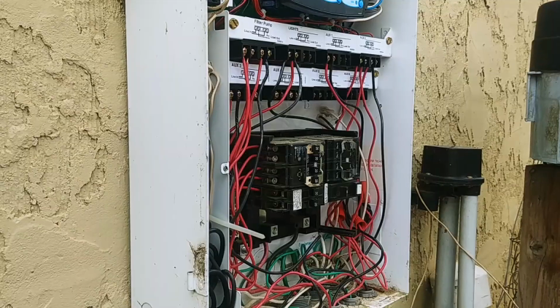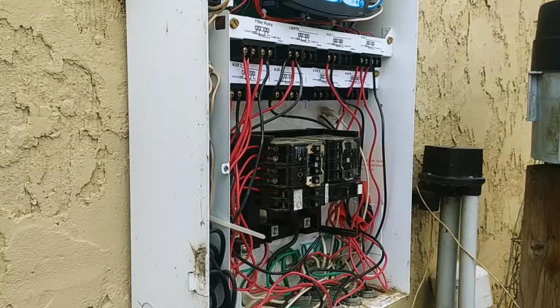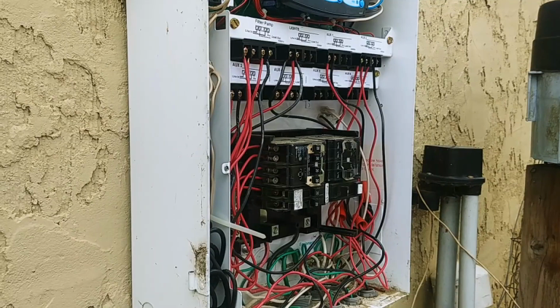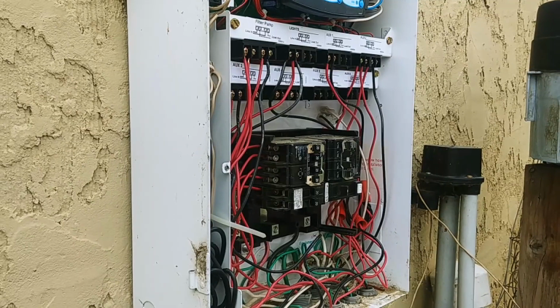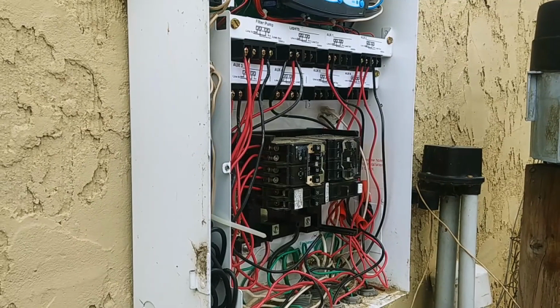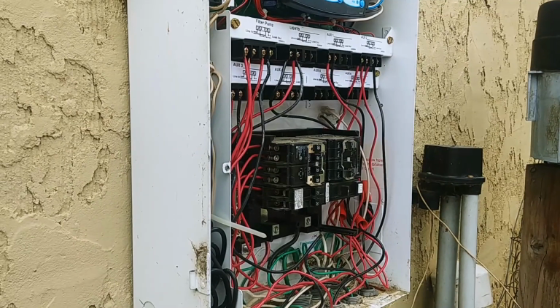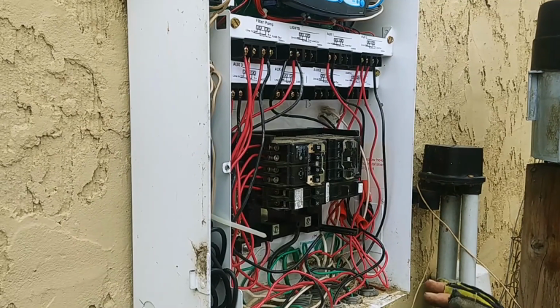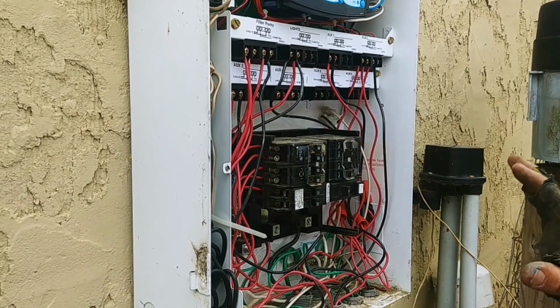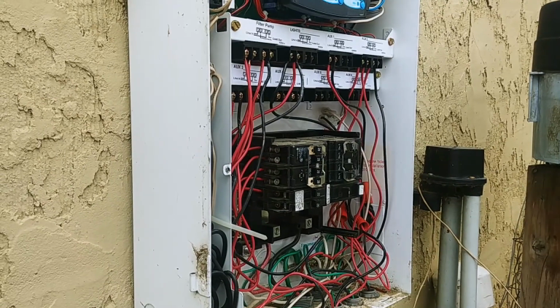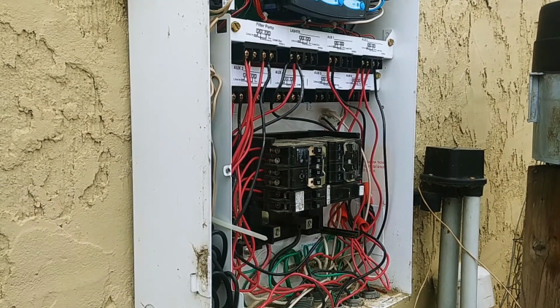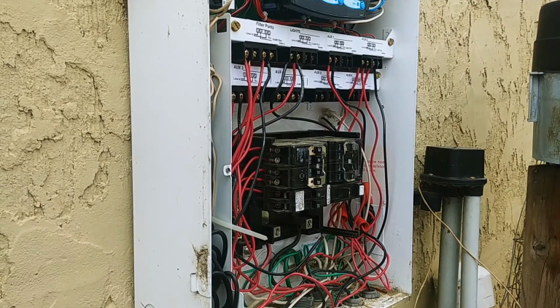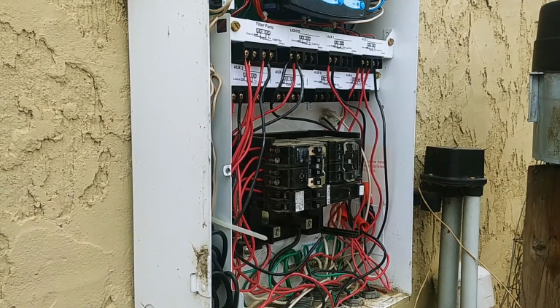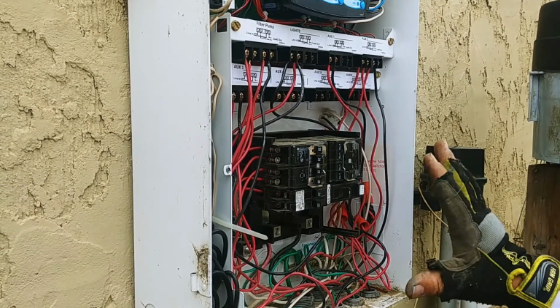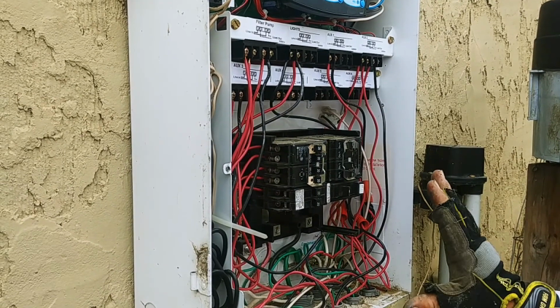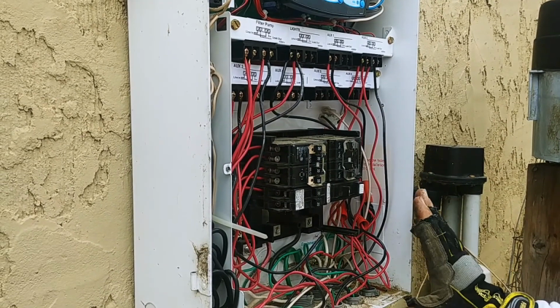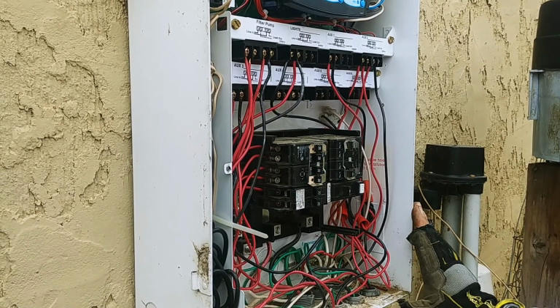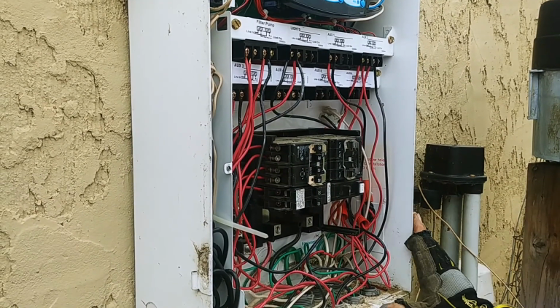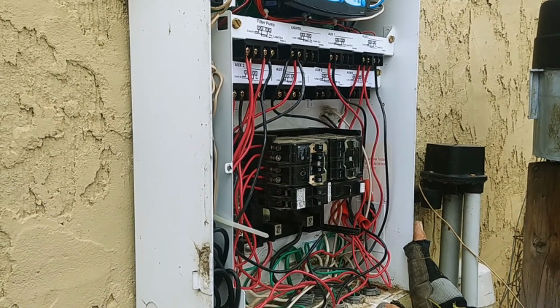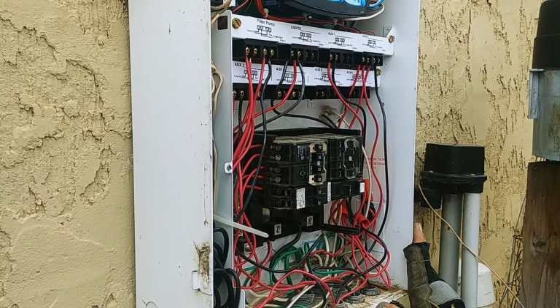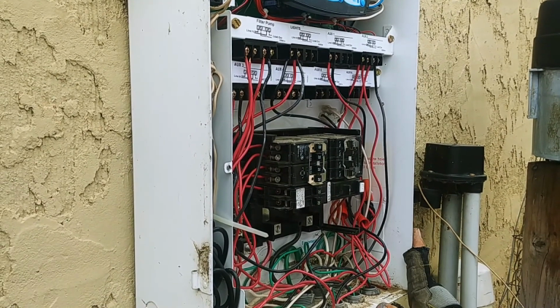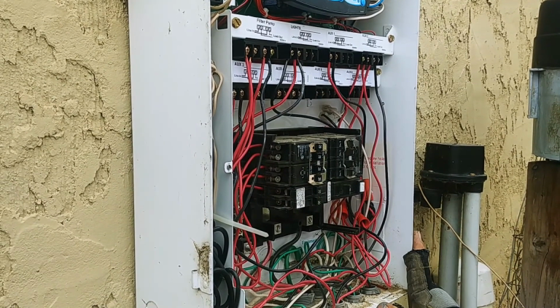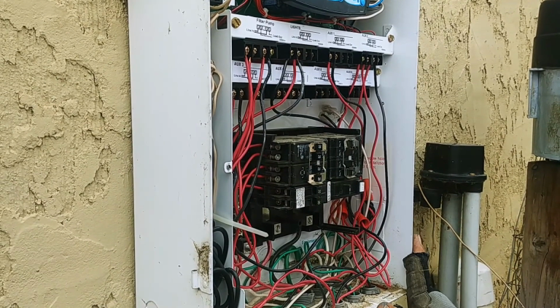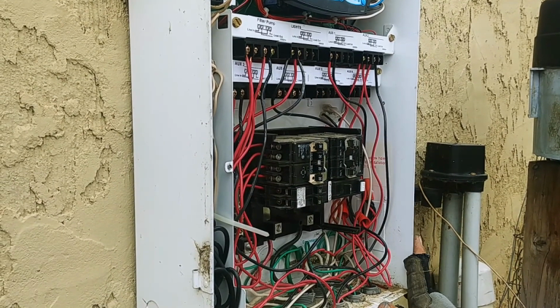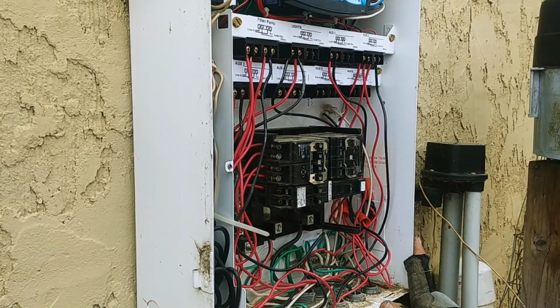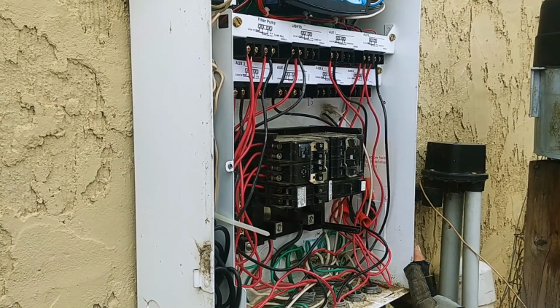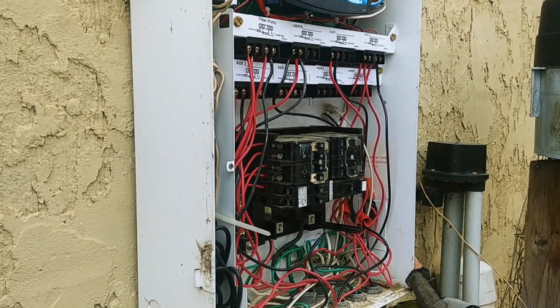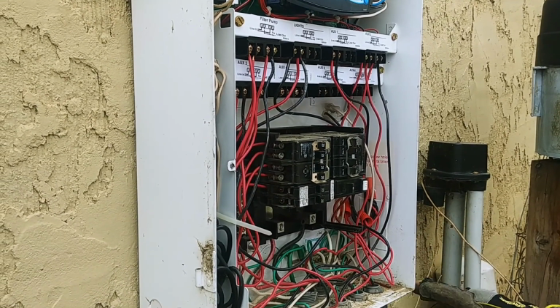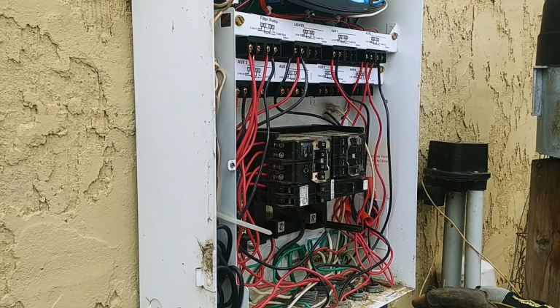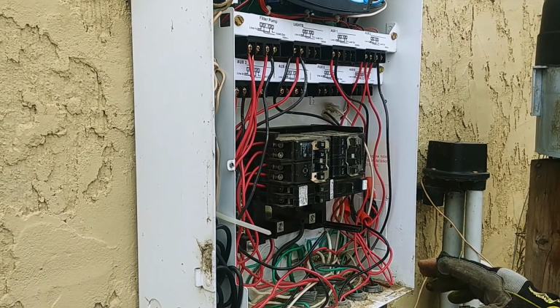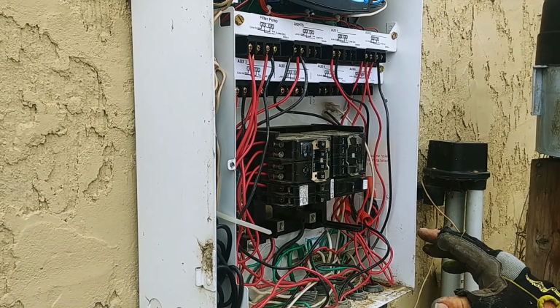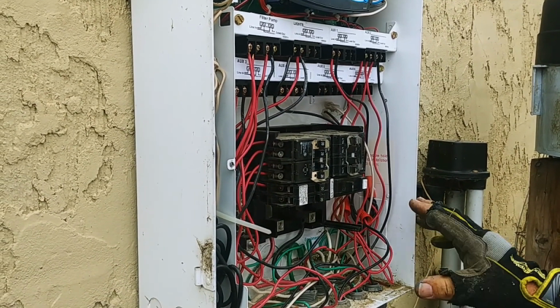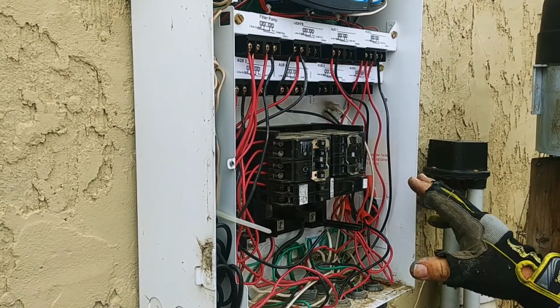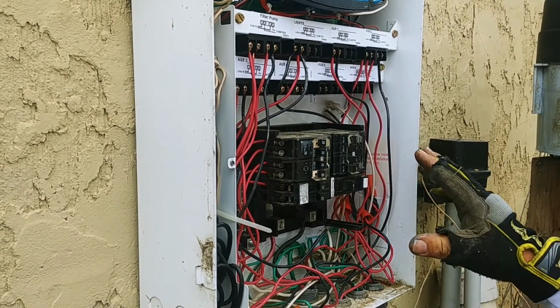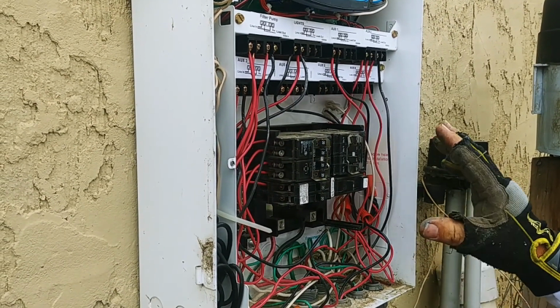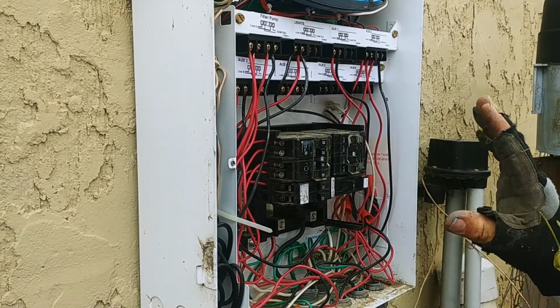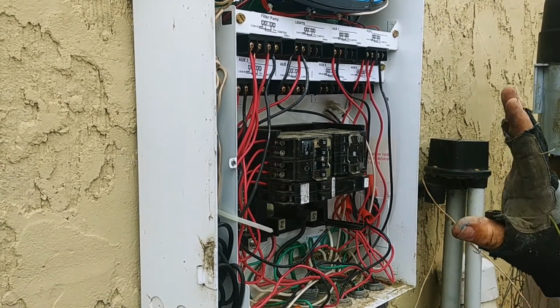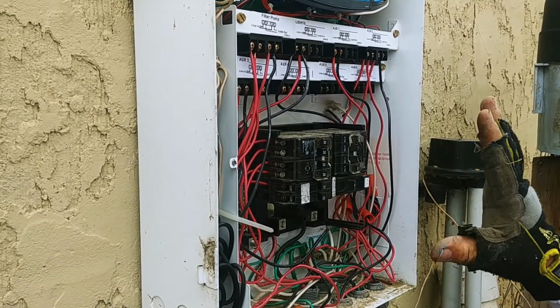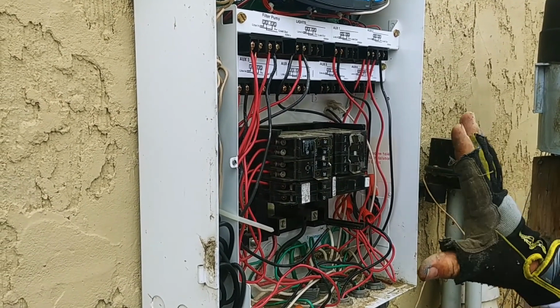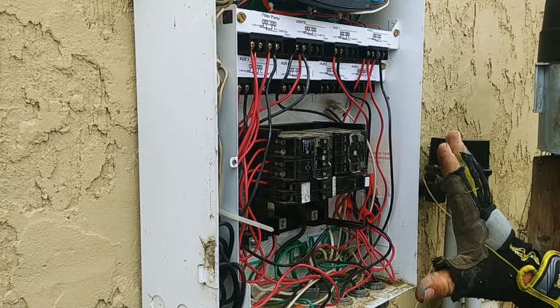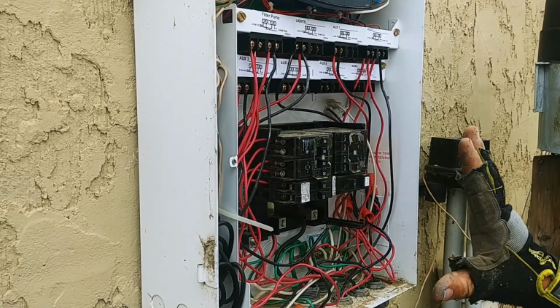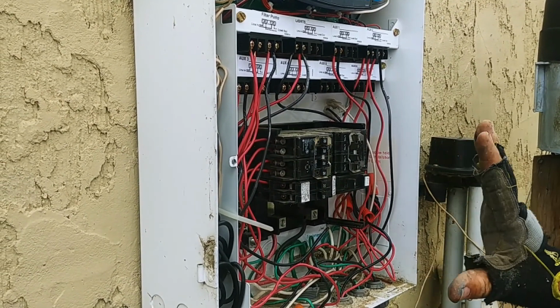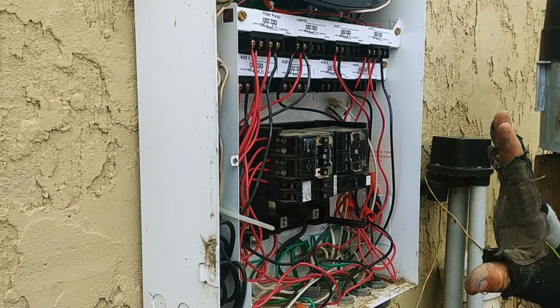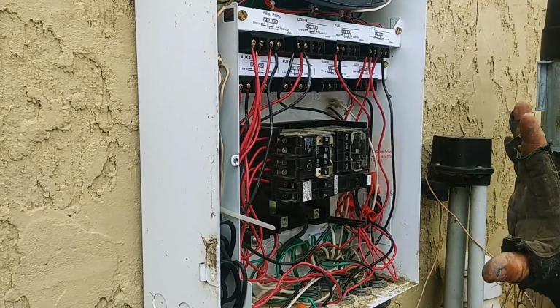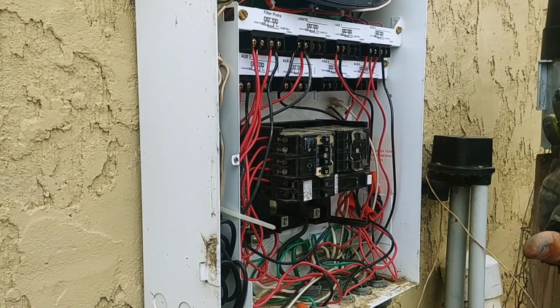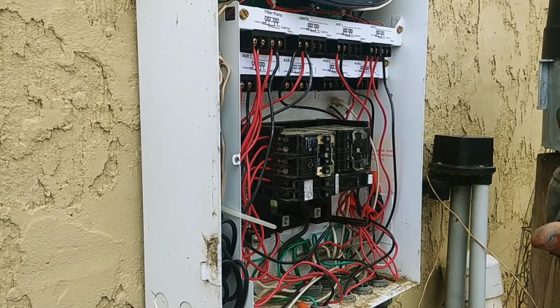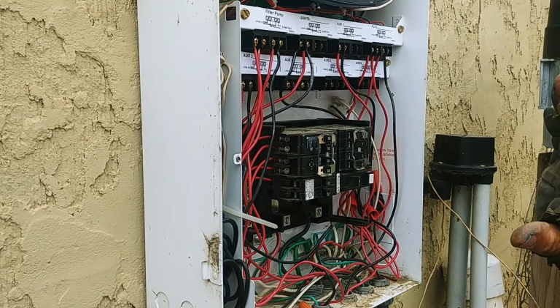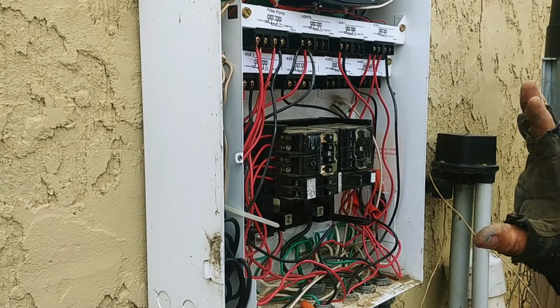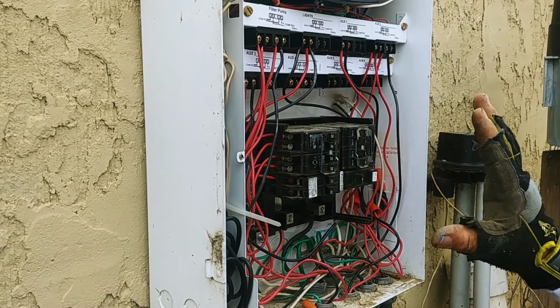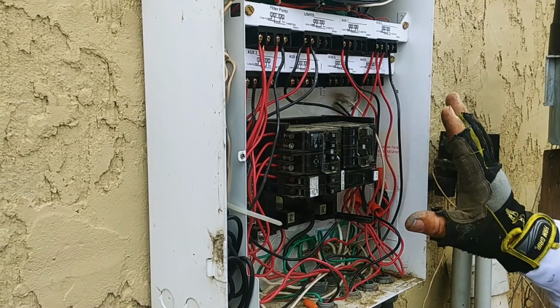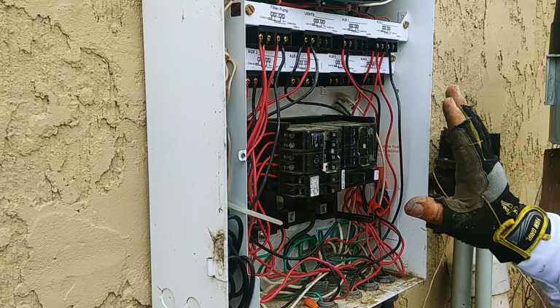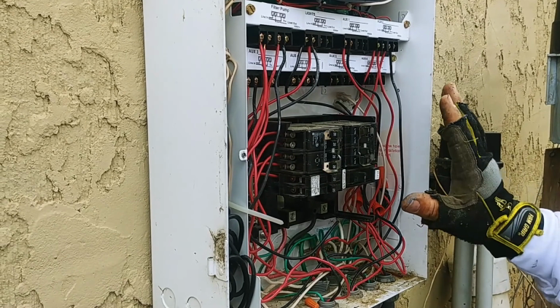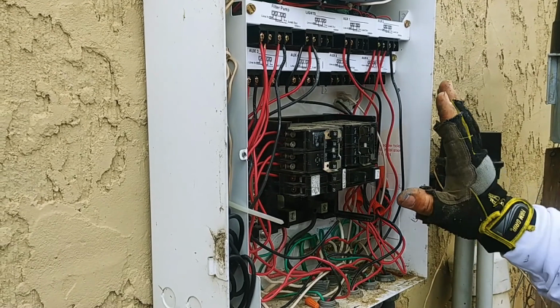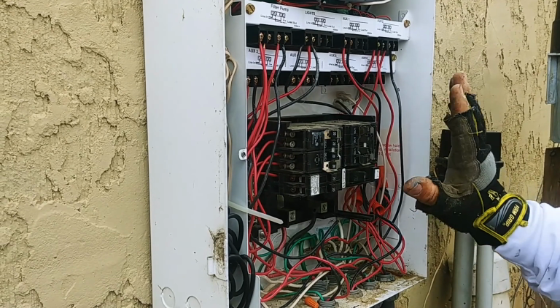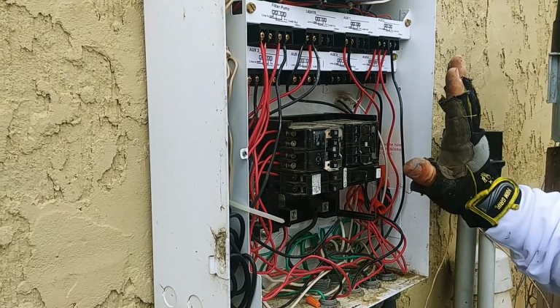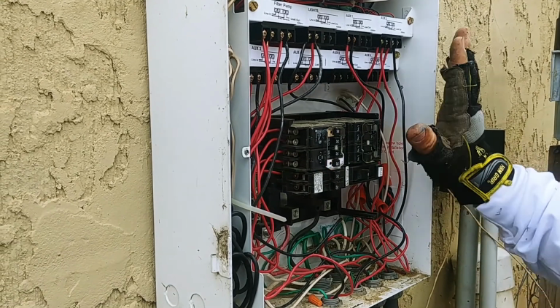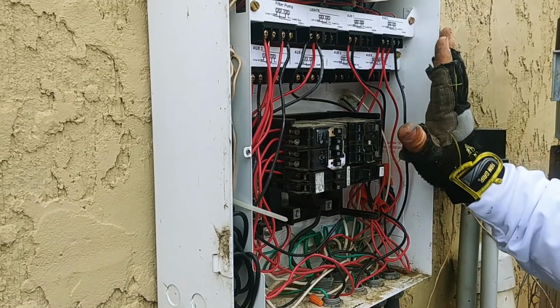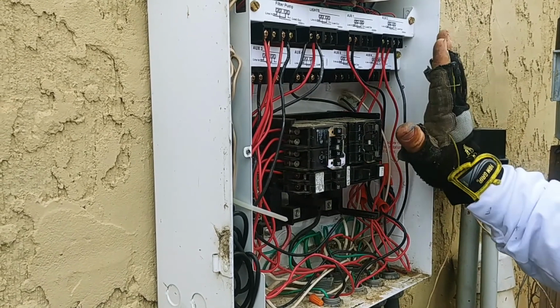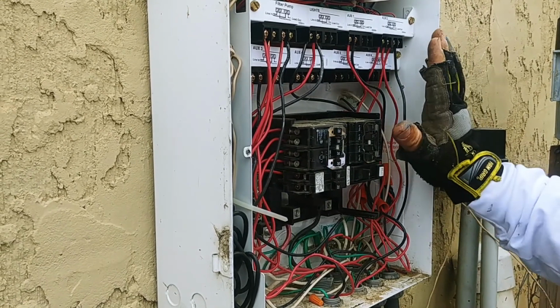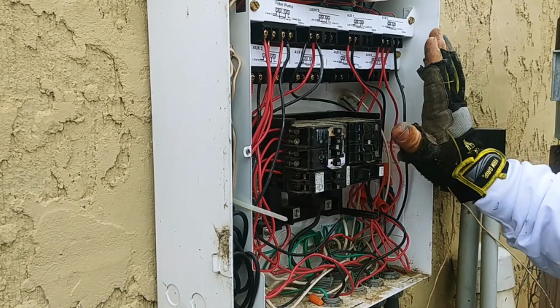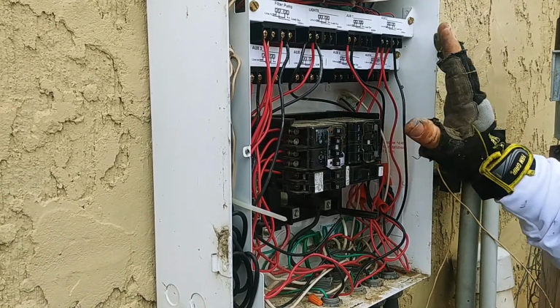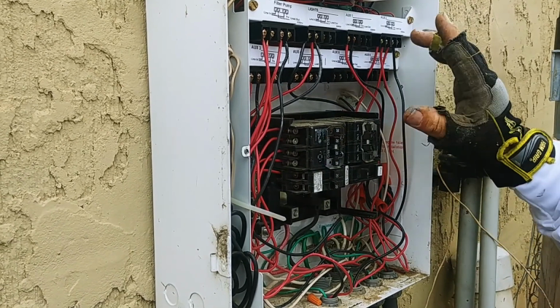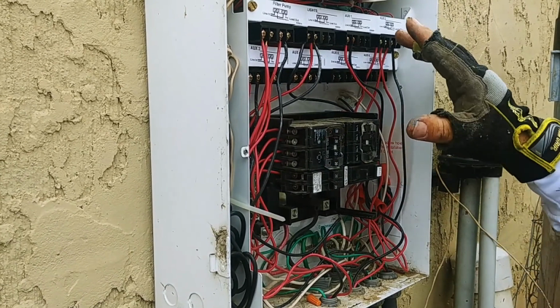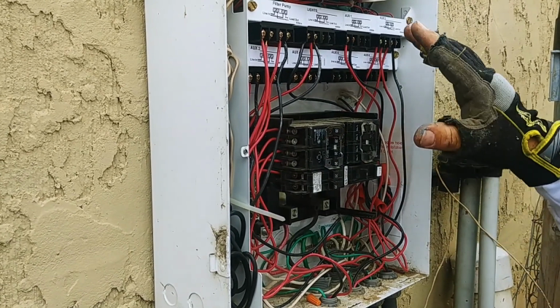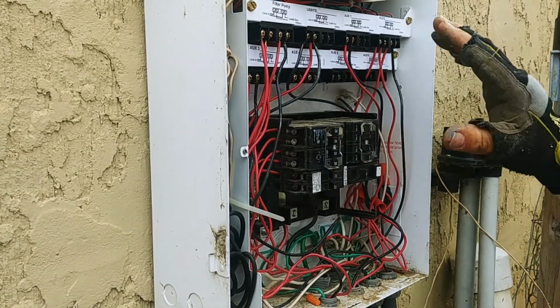I've got the electrical panel apart. This is a Hayward Aqualogic control system — it's an 8-function.